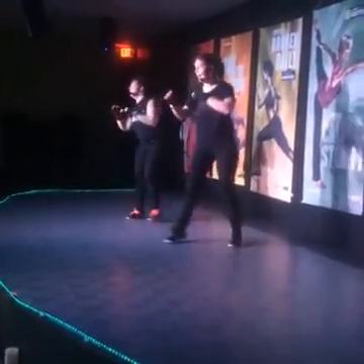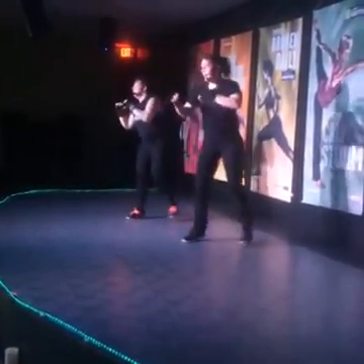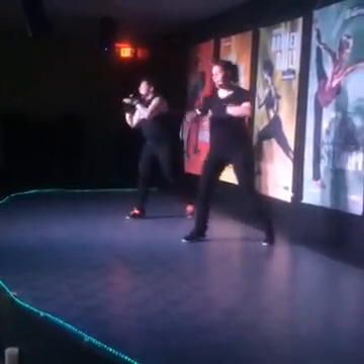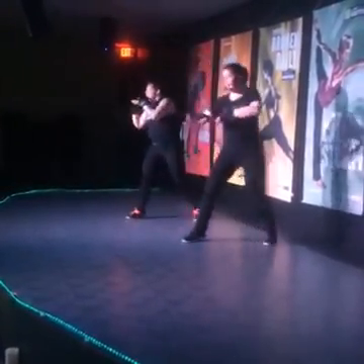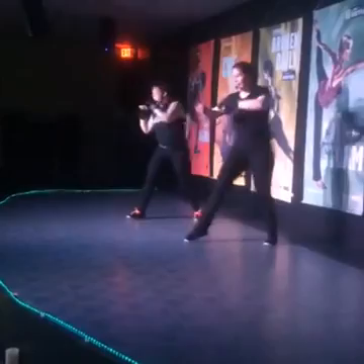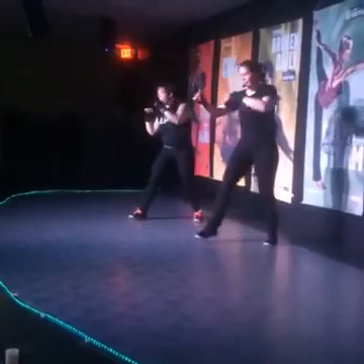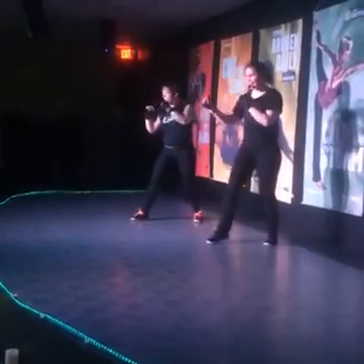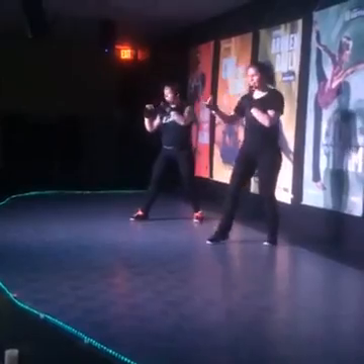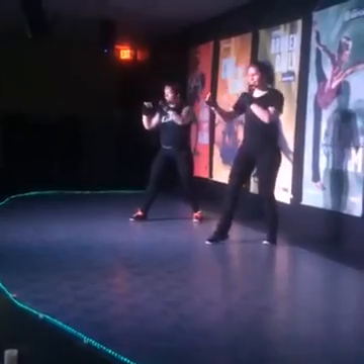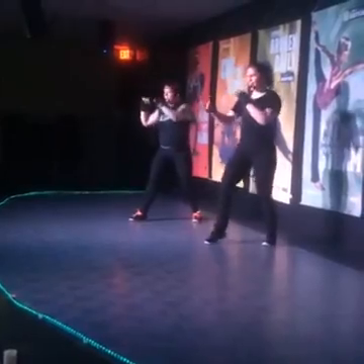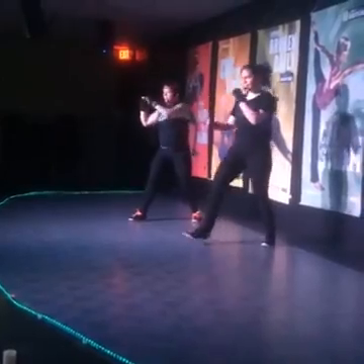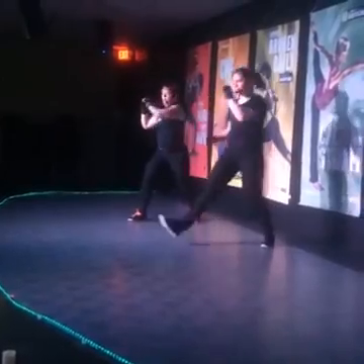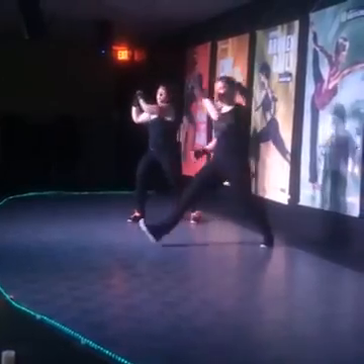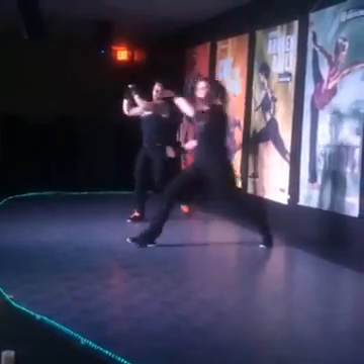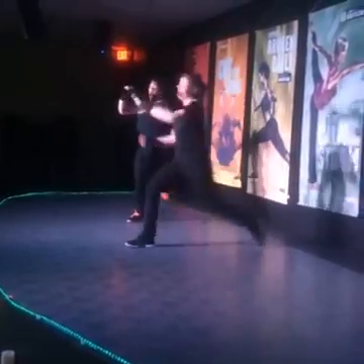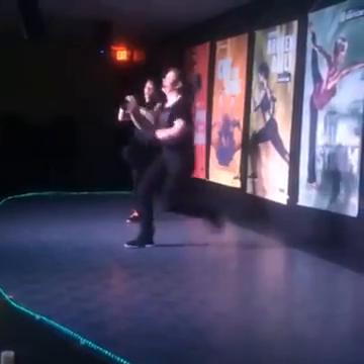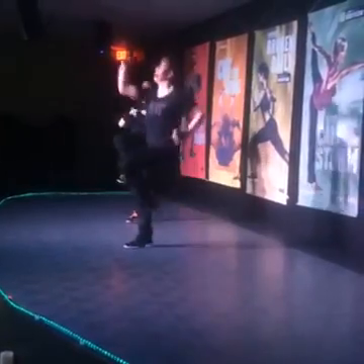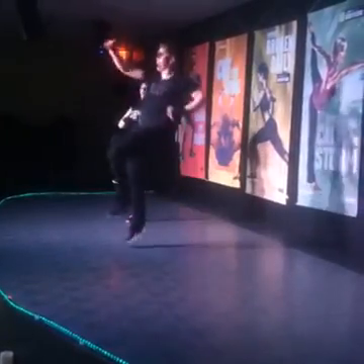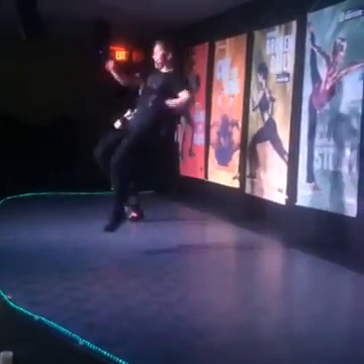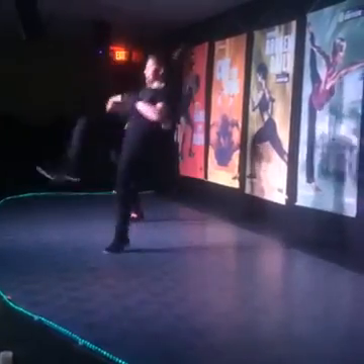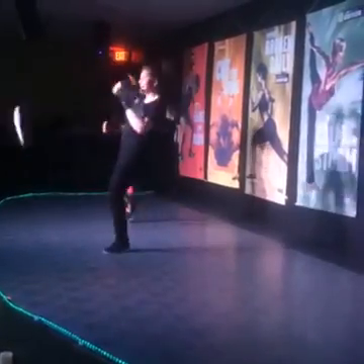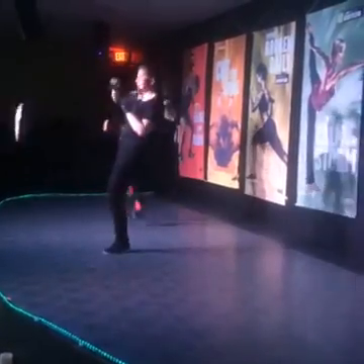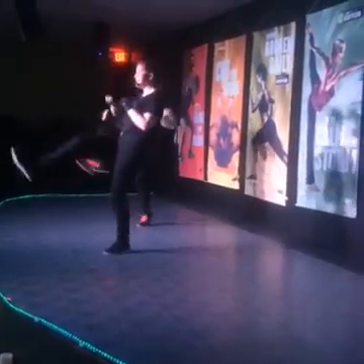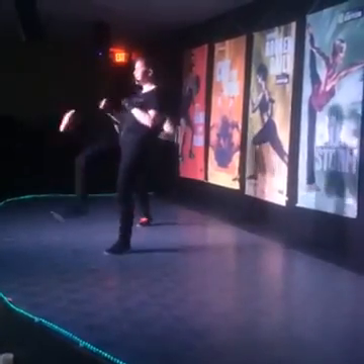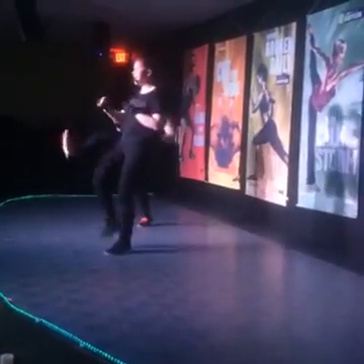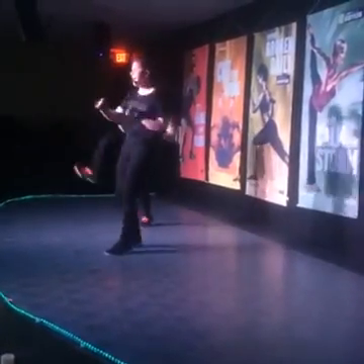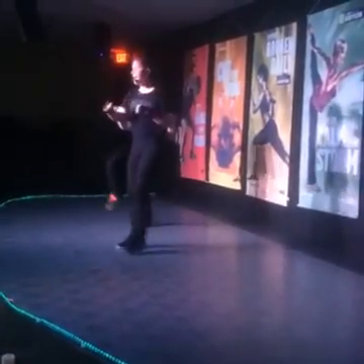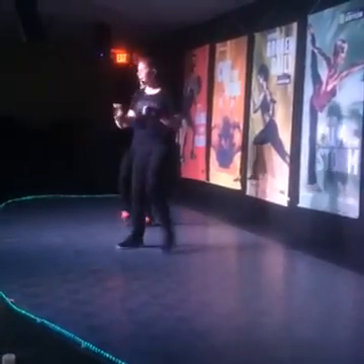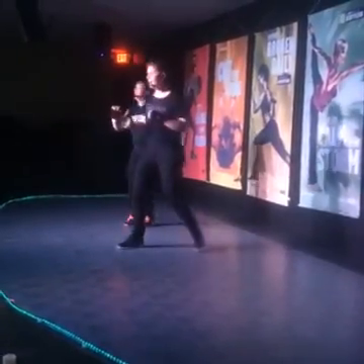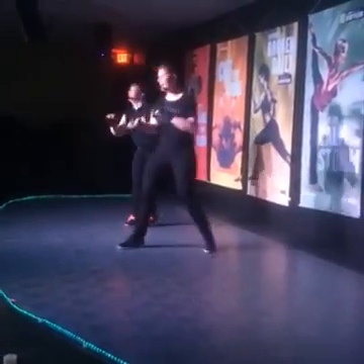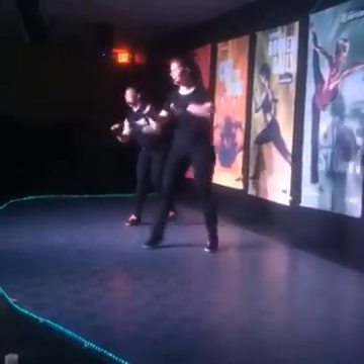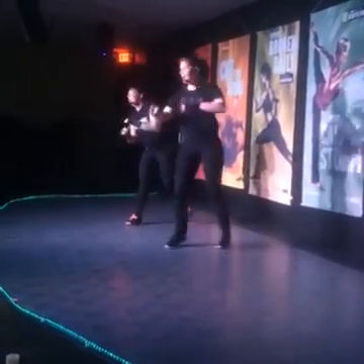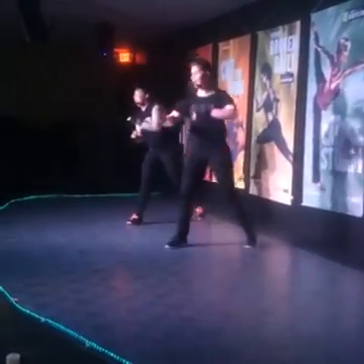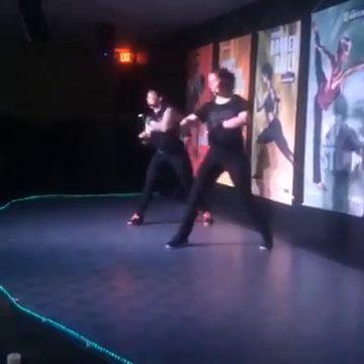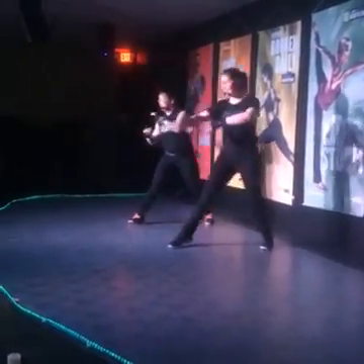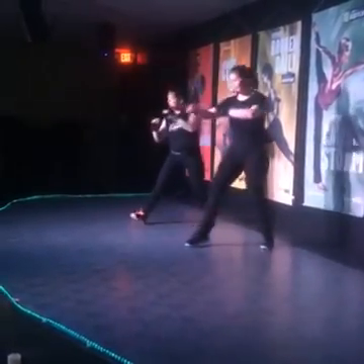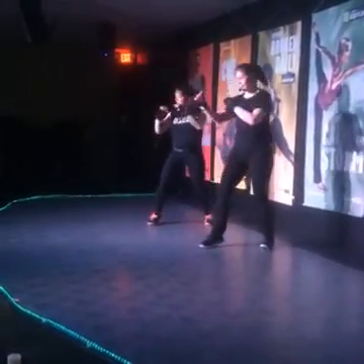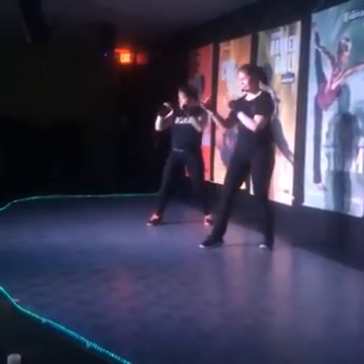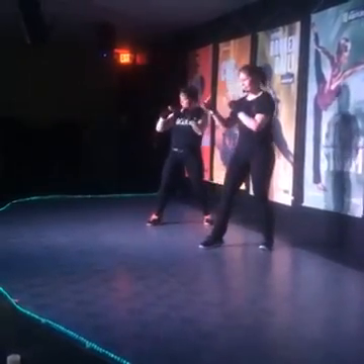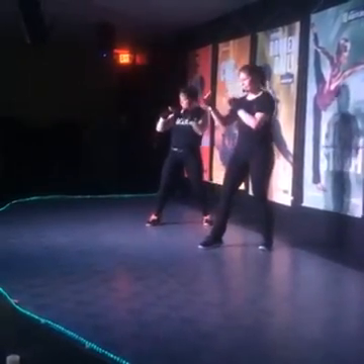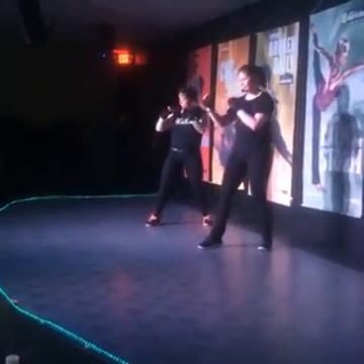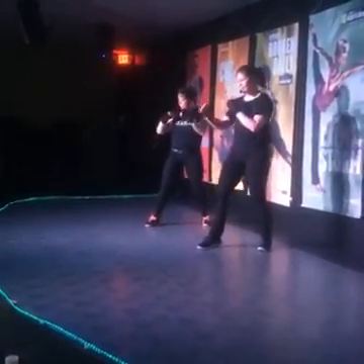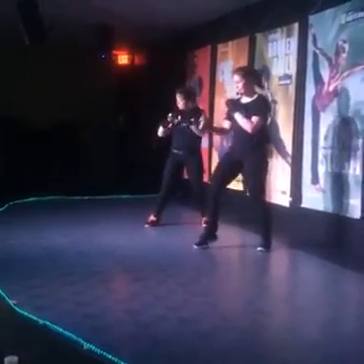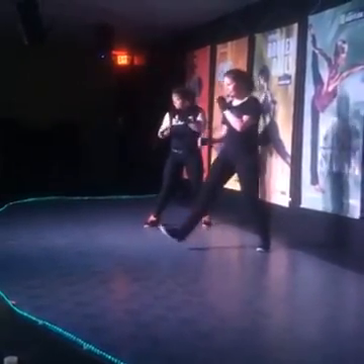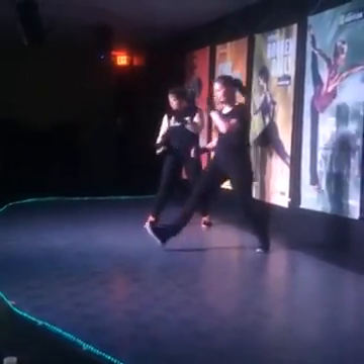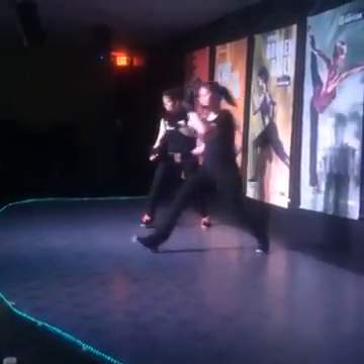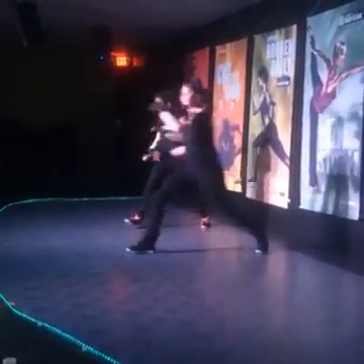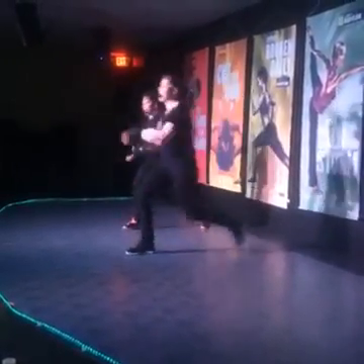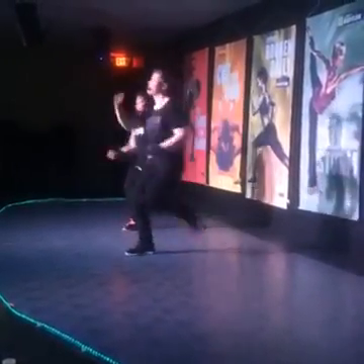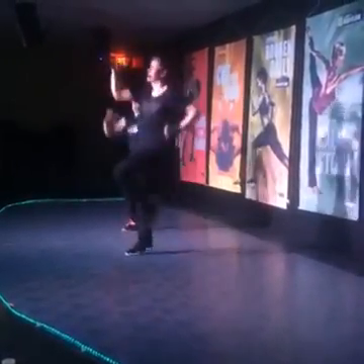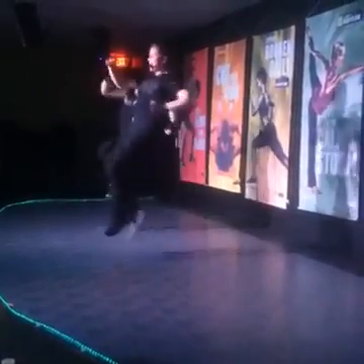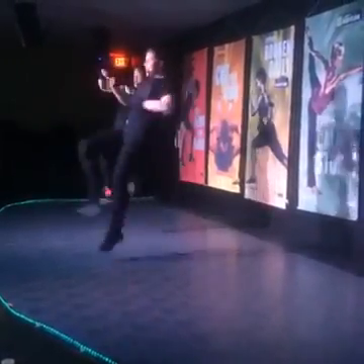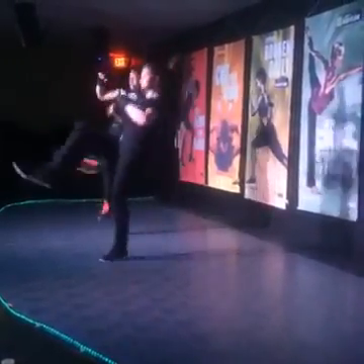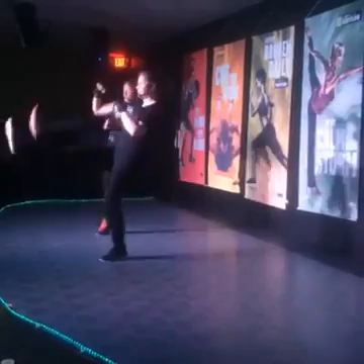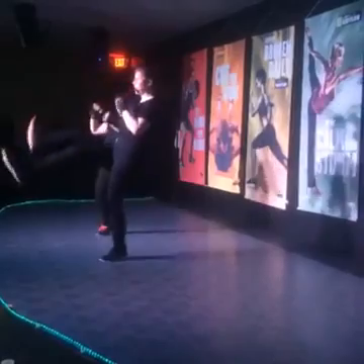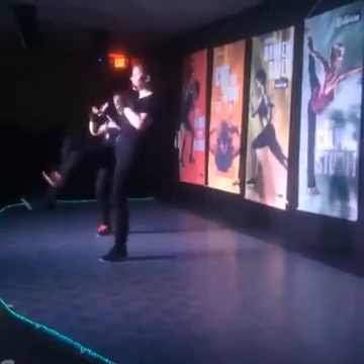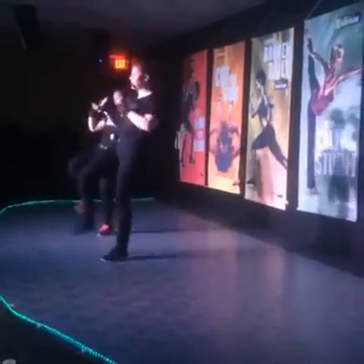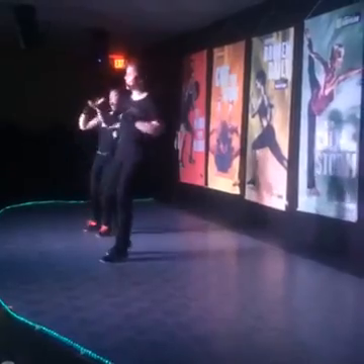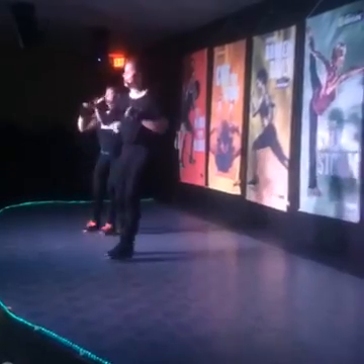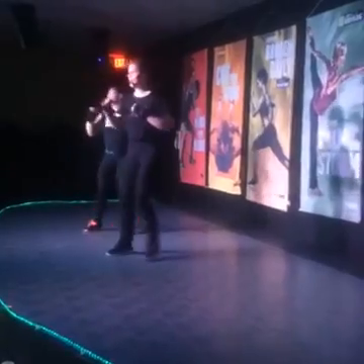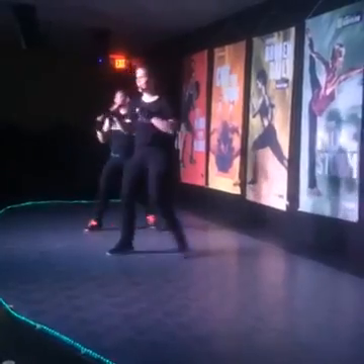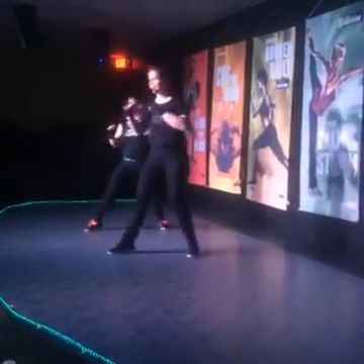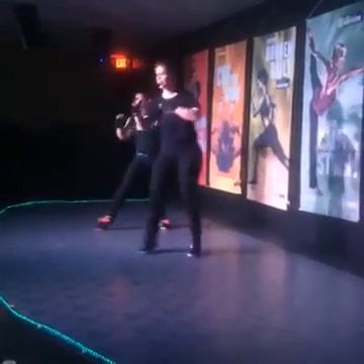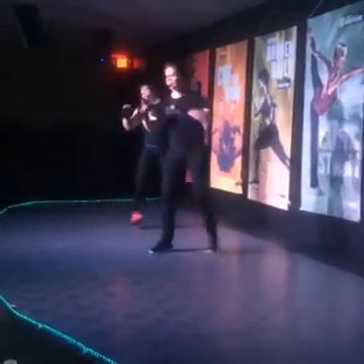At a jump kick. Here we go. Let's do it. Step, shake, and kick.